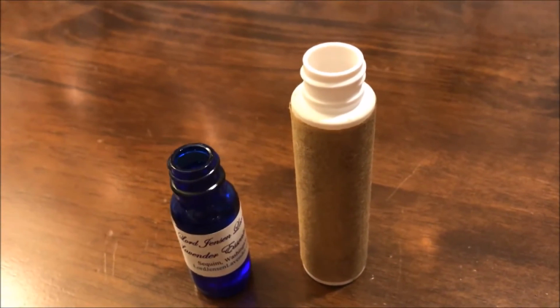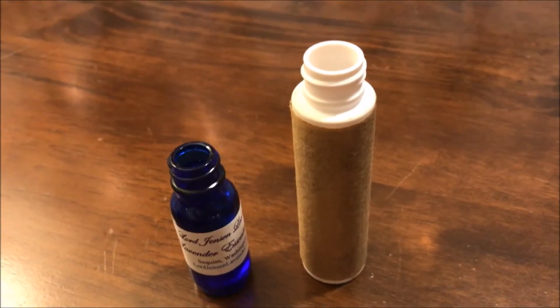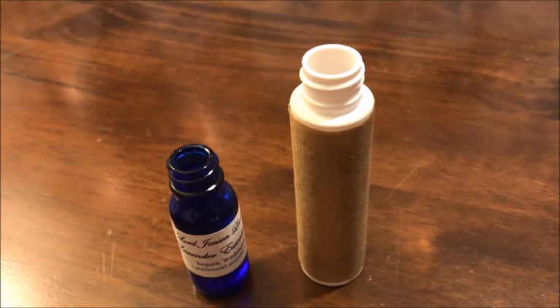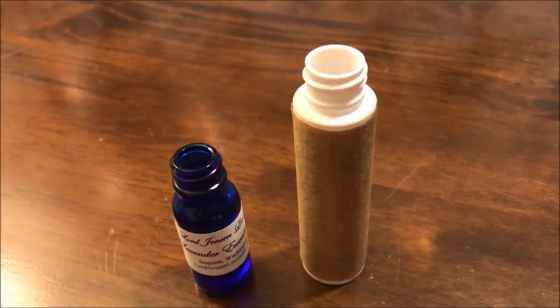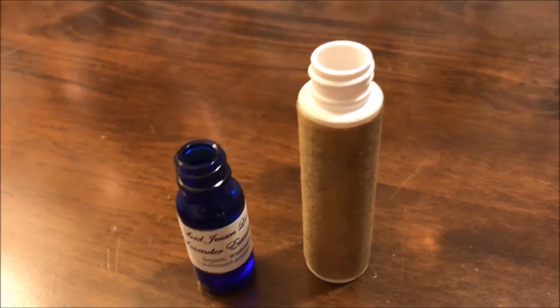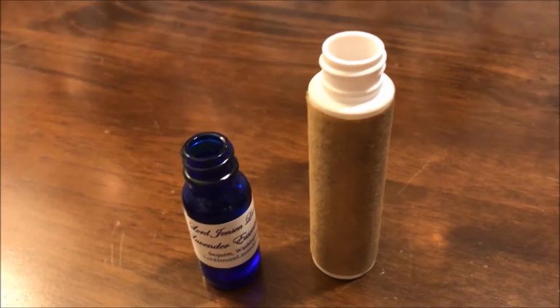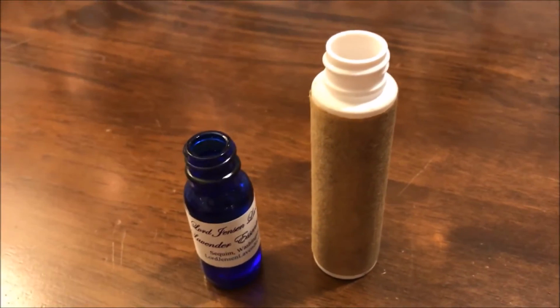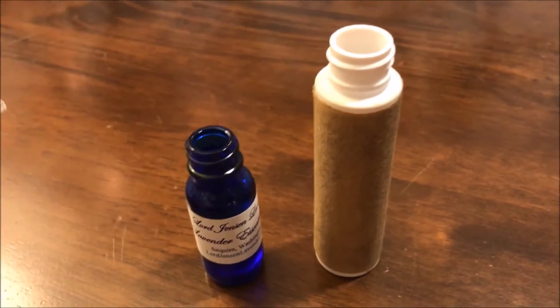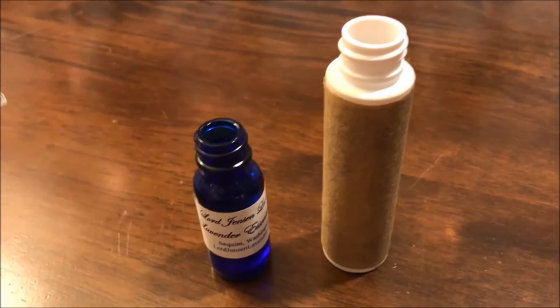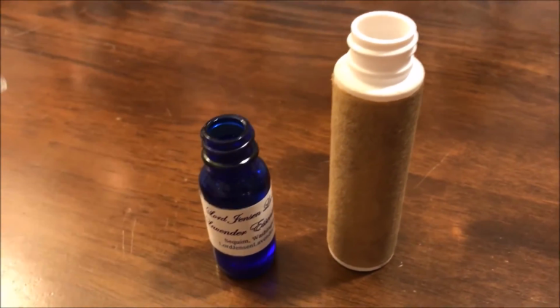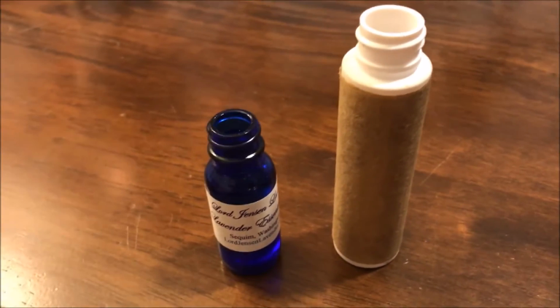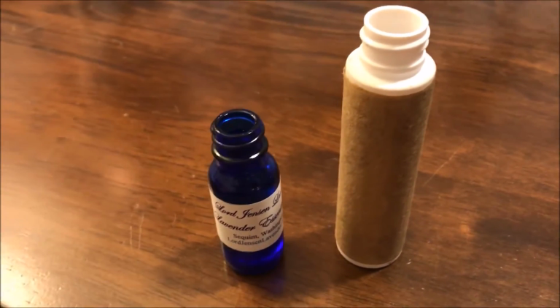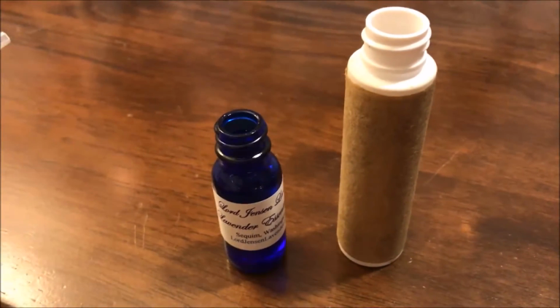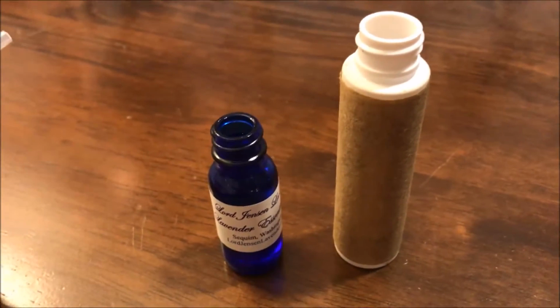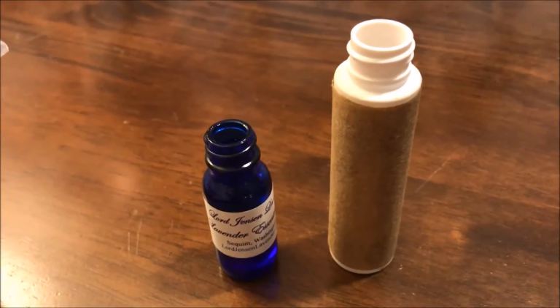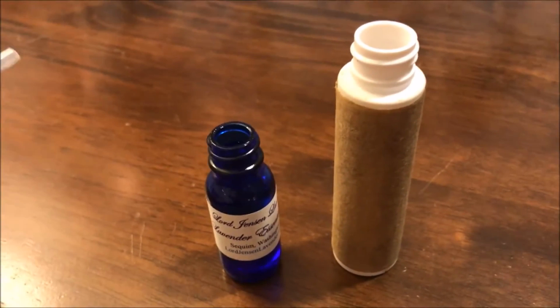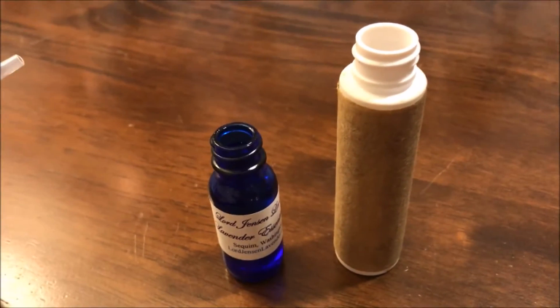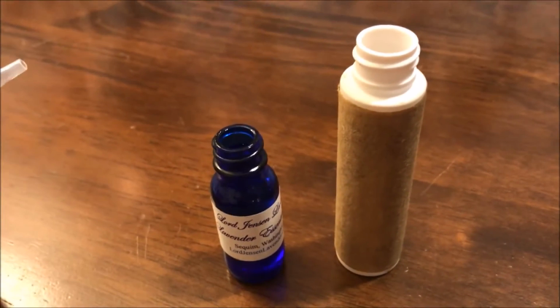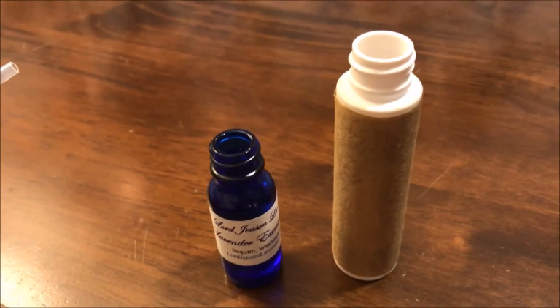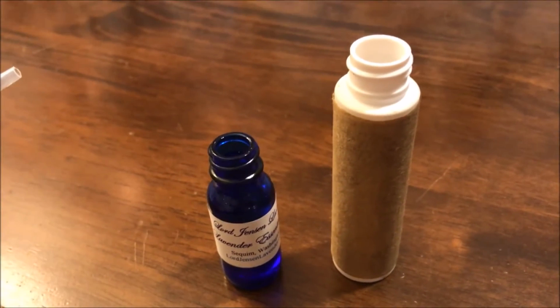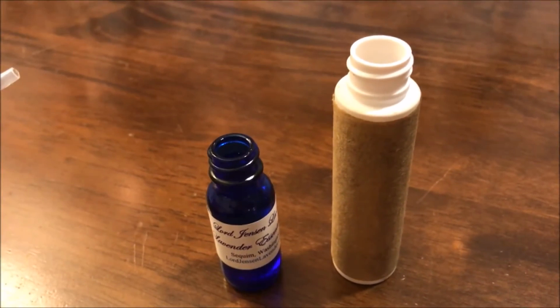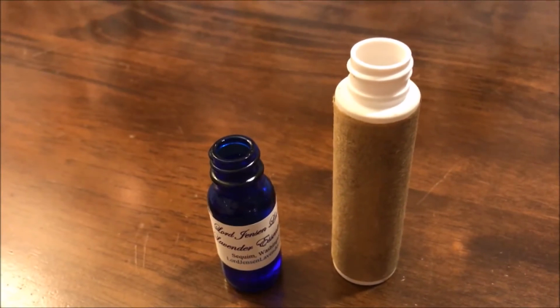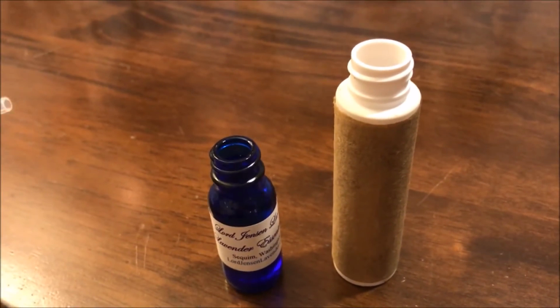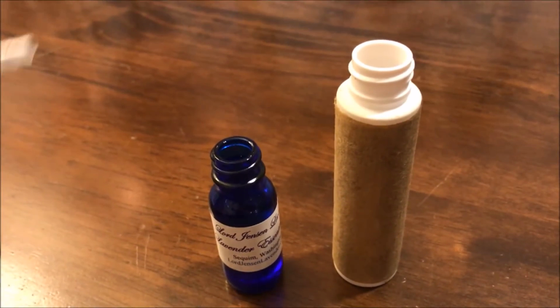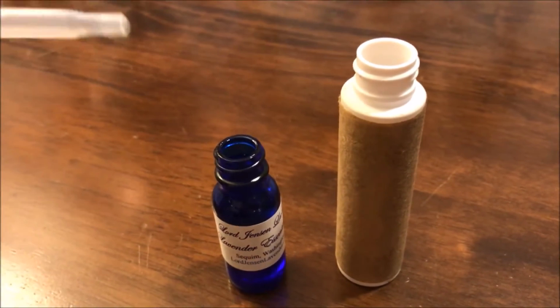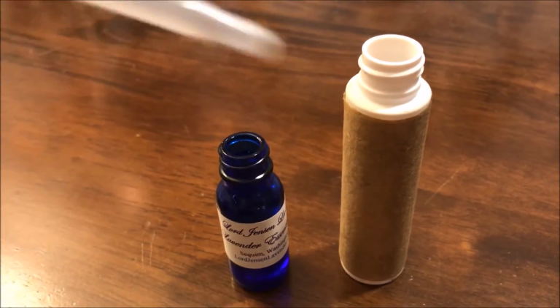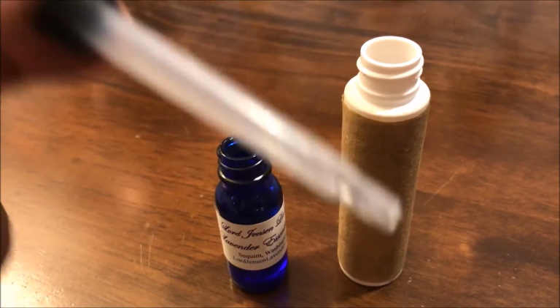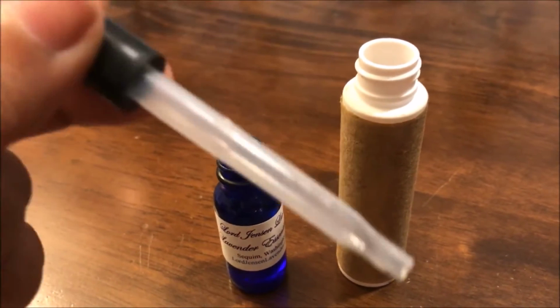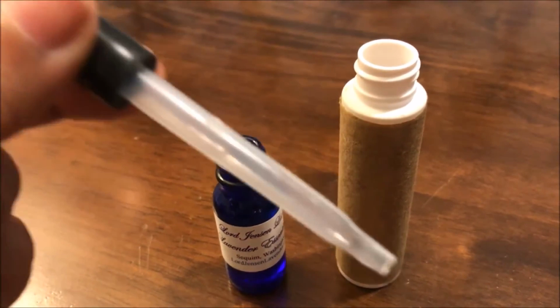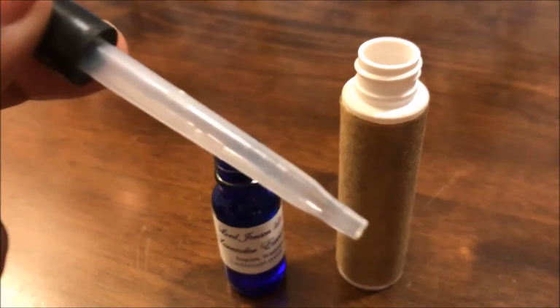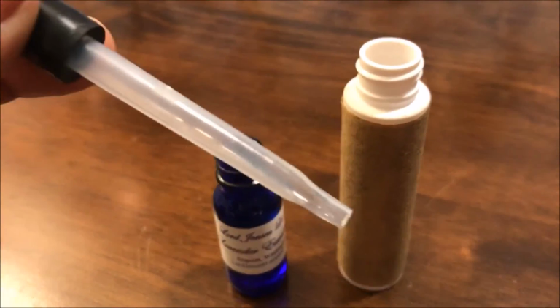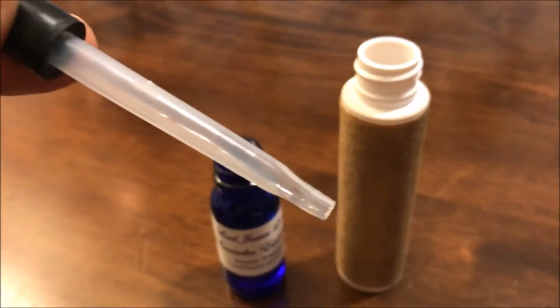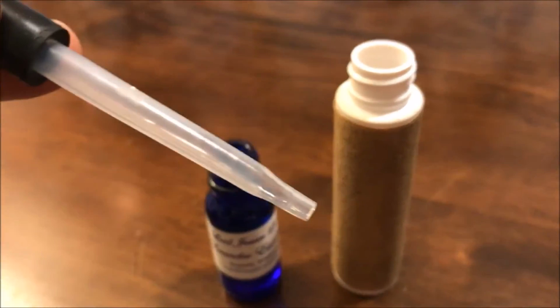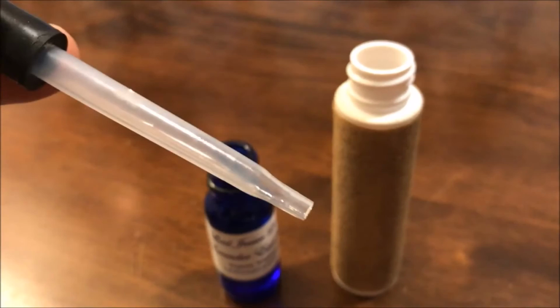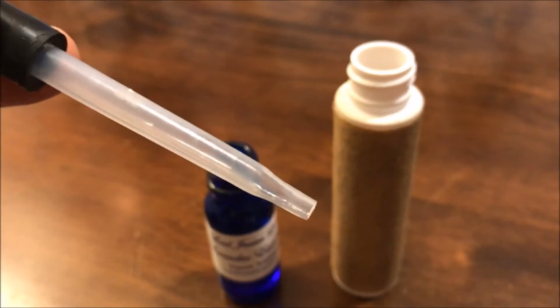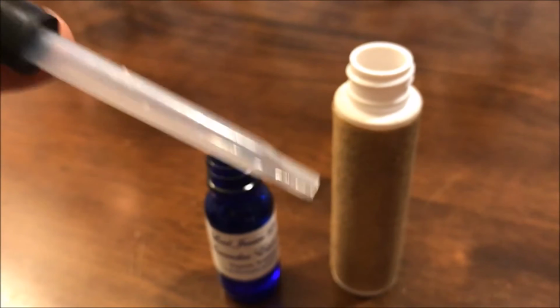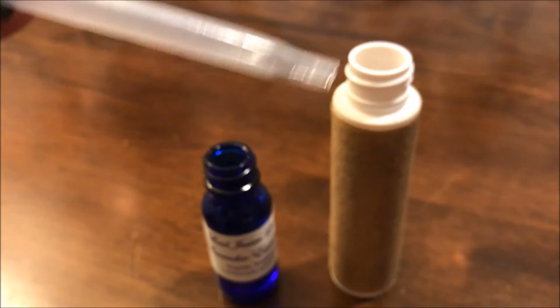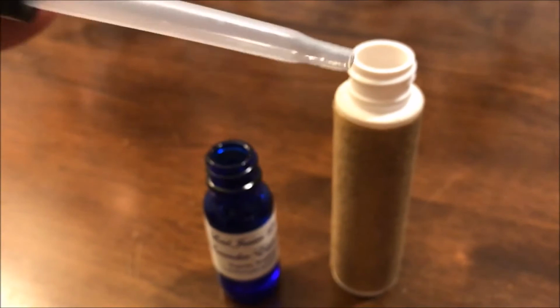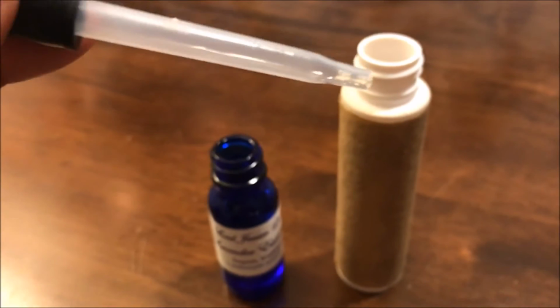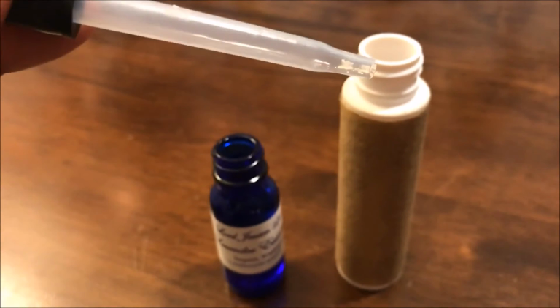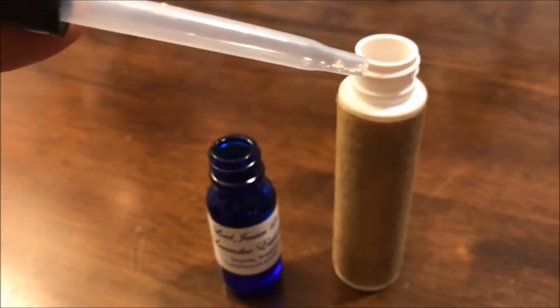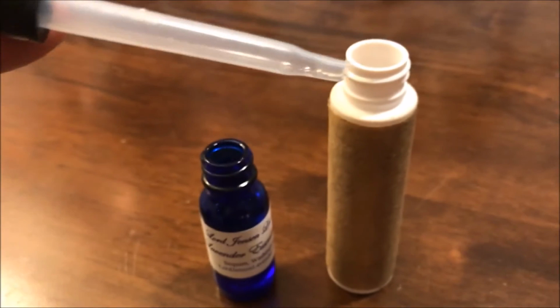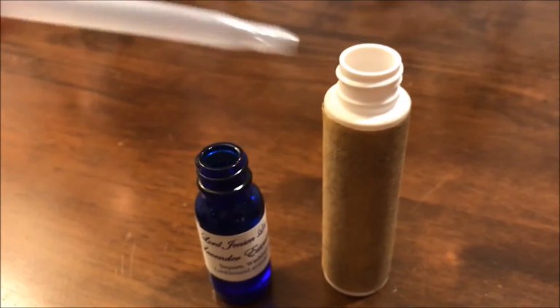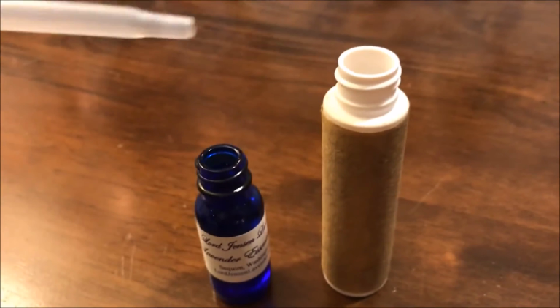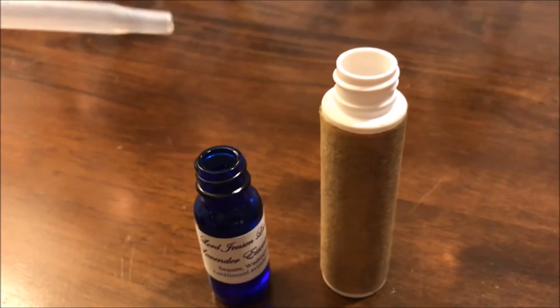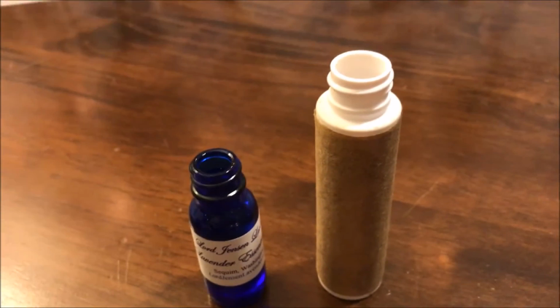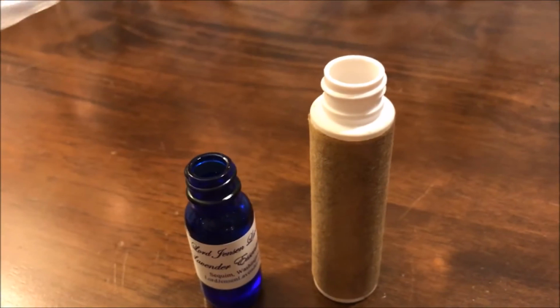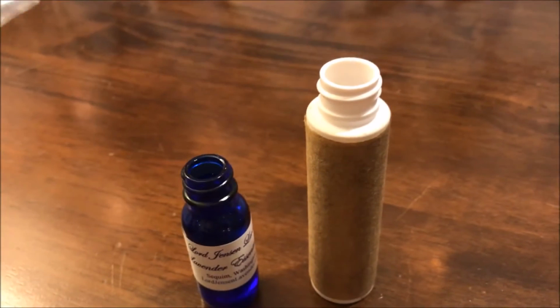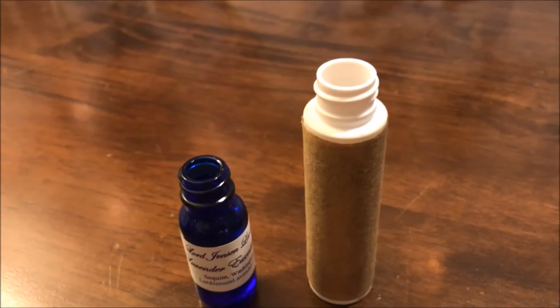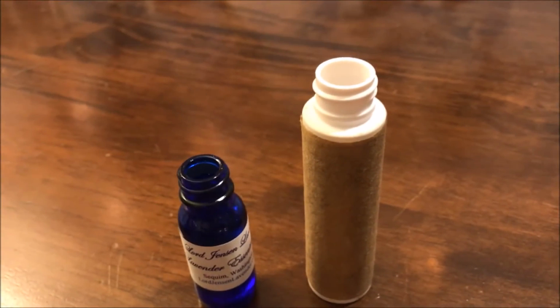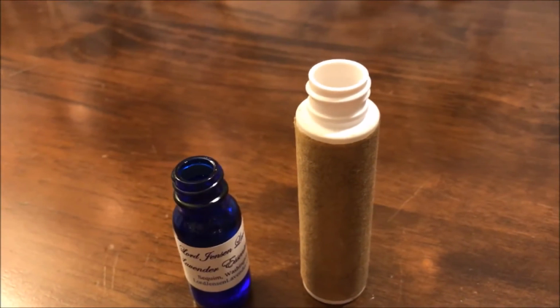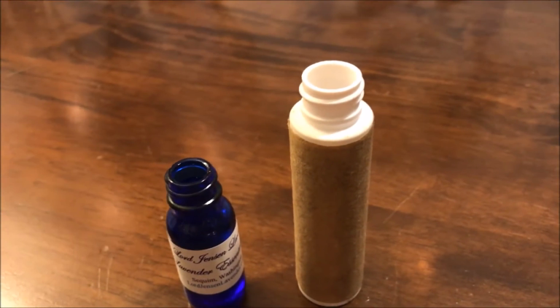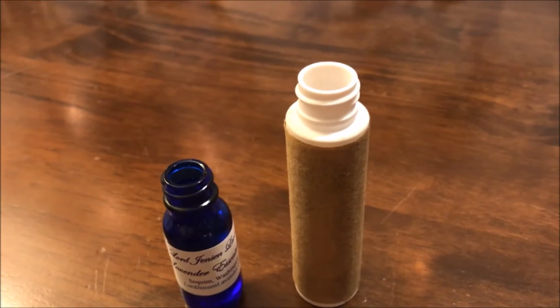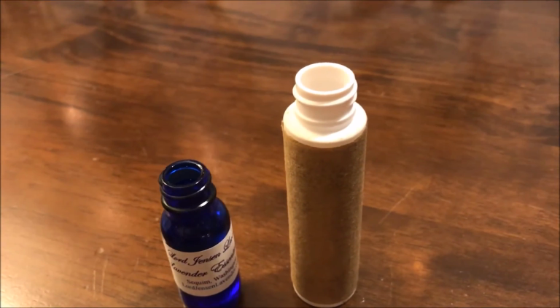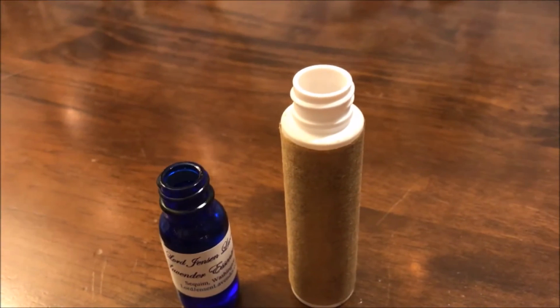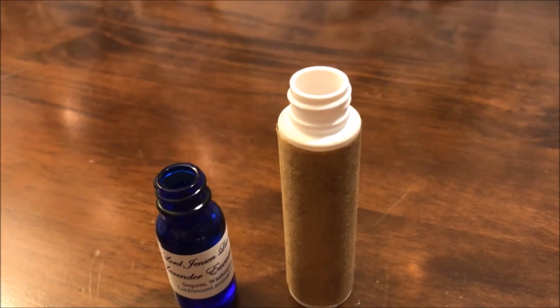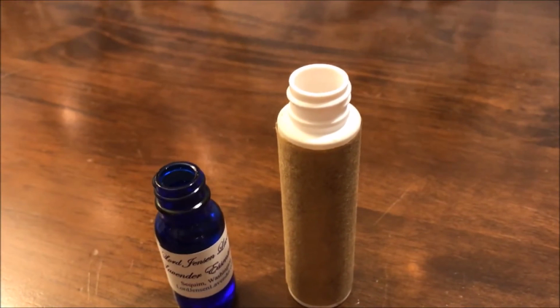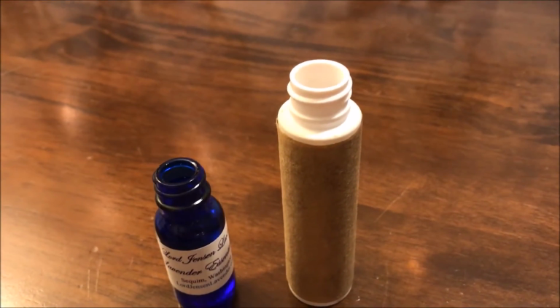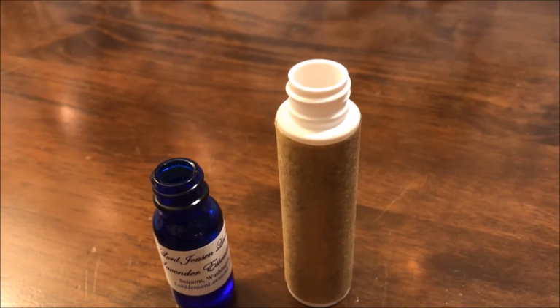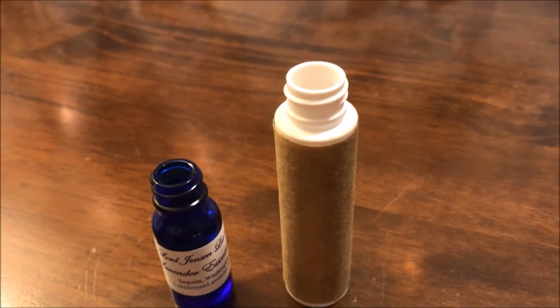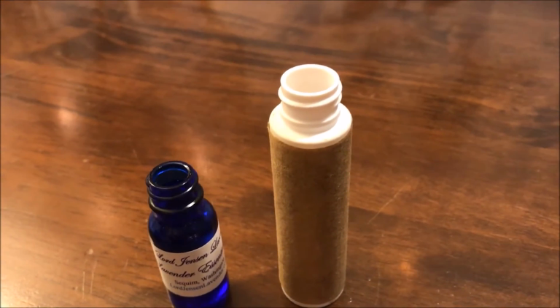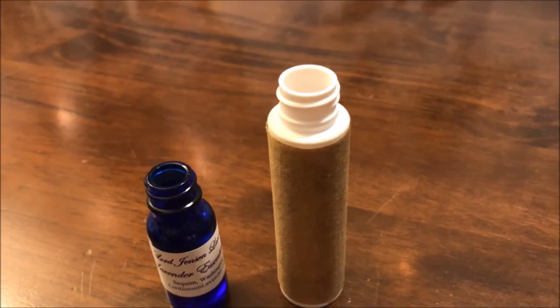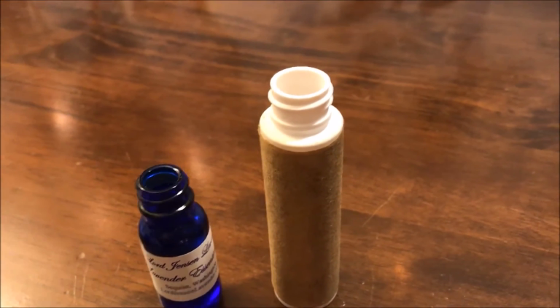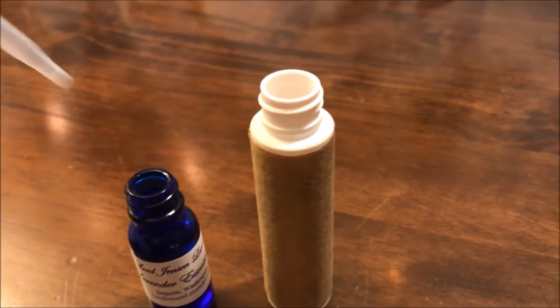I'll be doing the same thing with the lavender oil — using a dropper and ten drops — and that will go into our container as well.